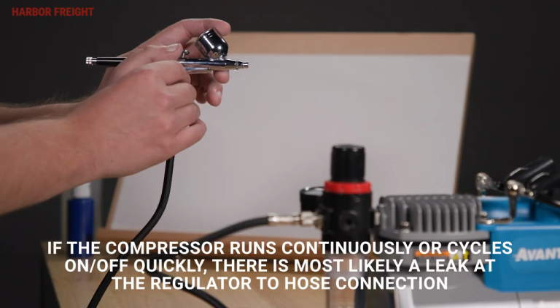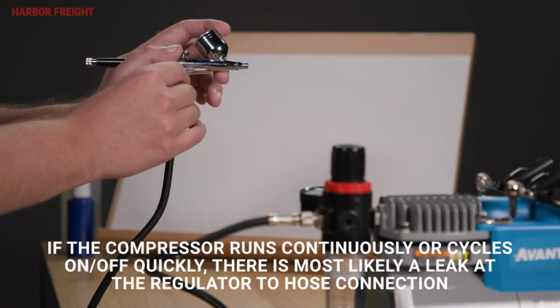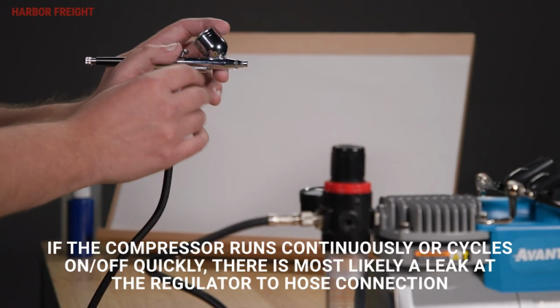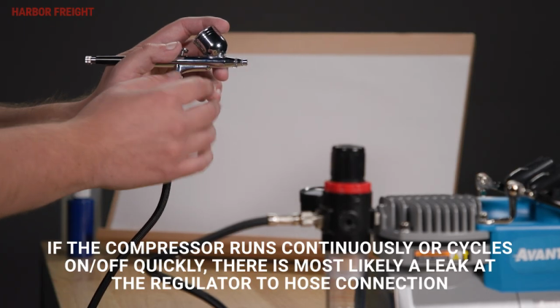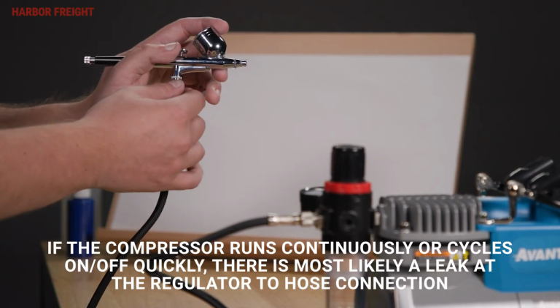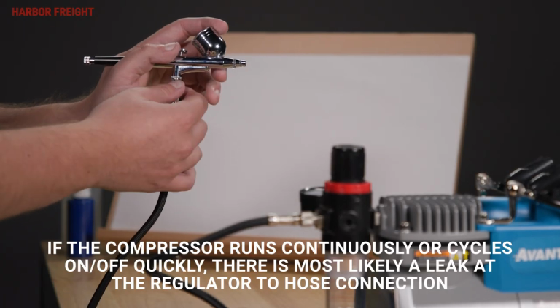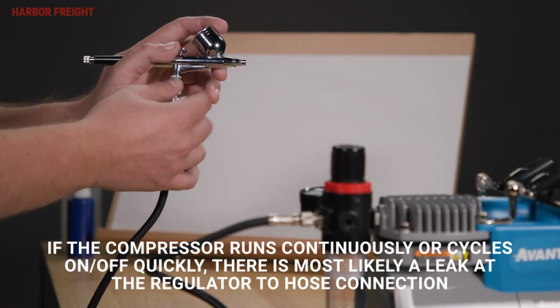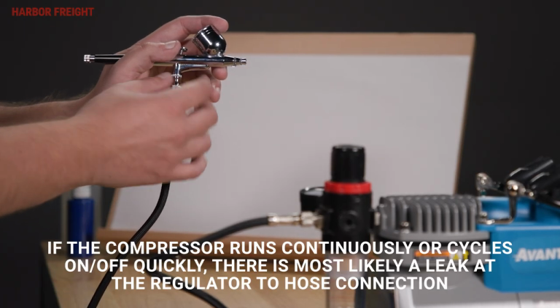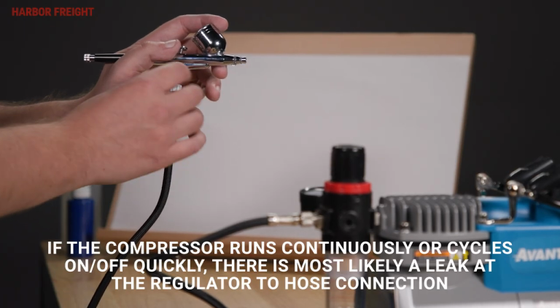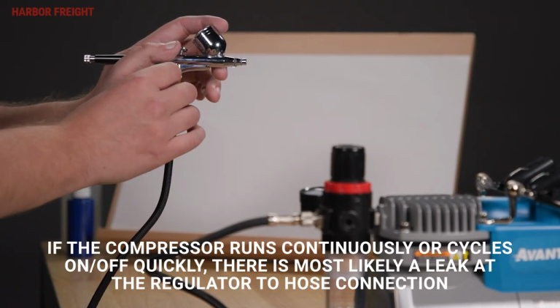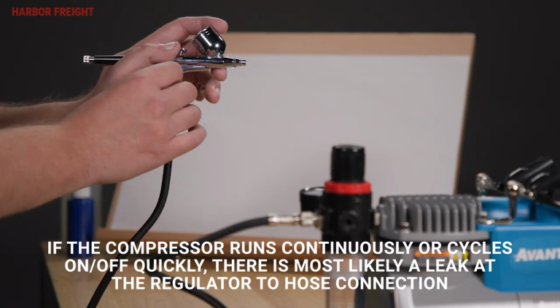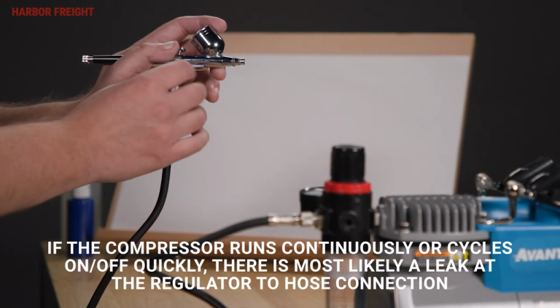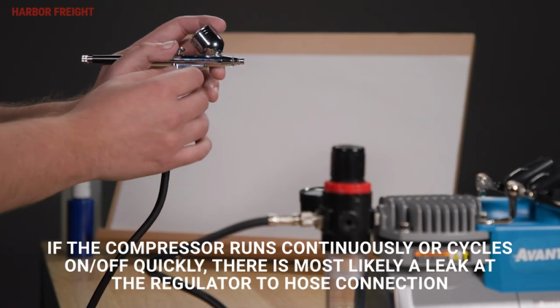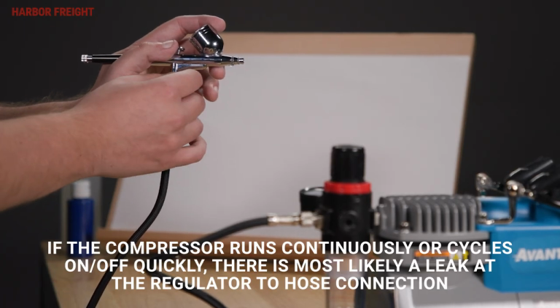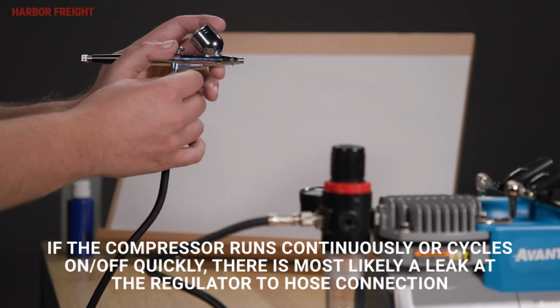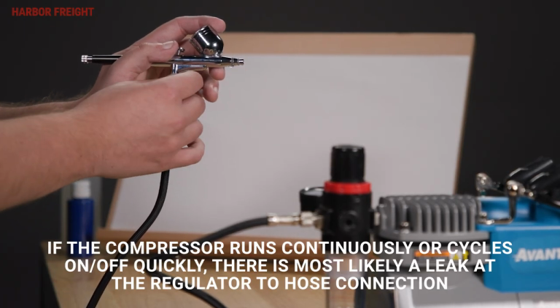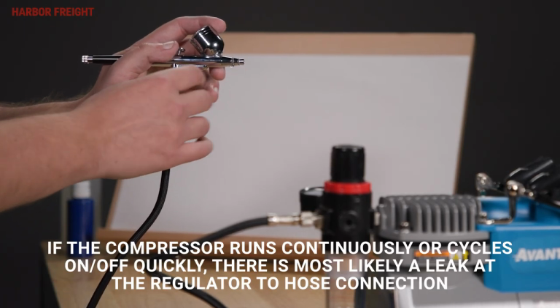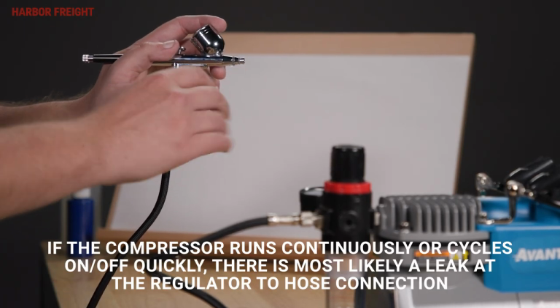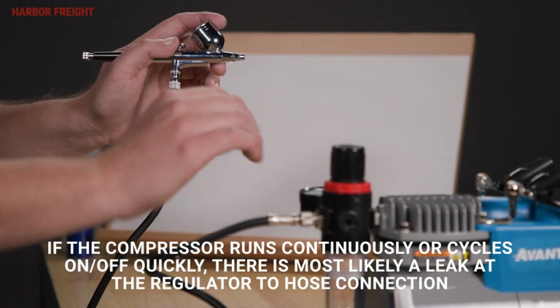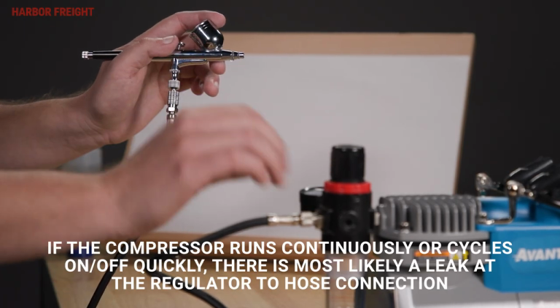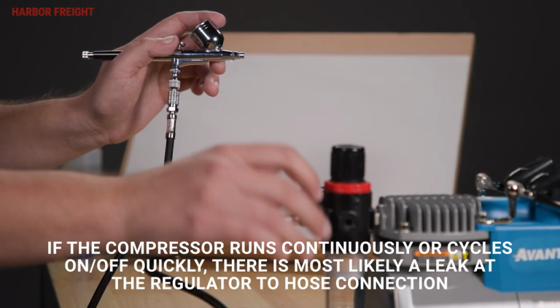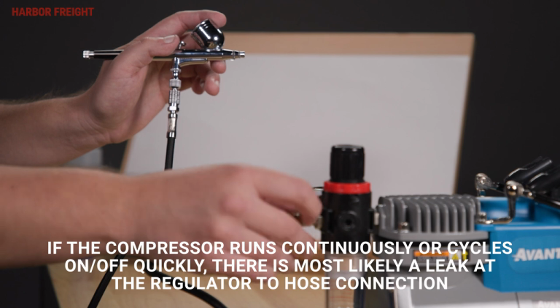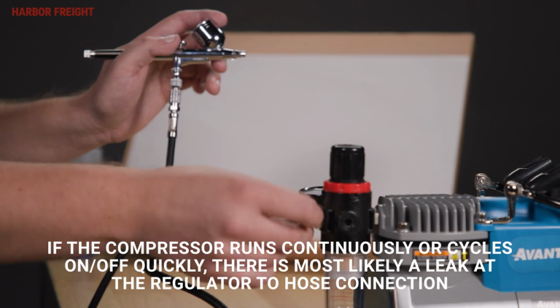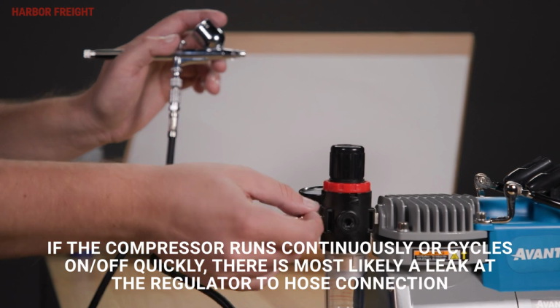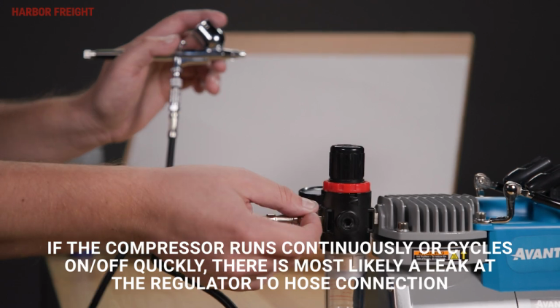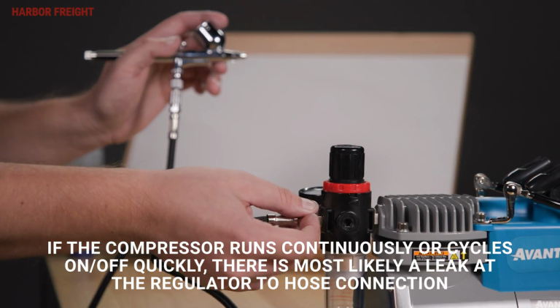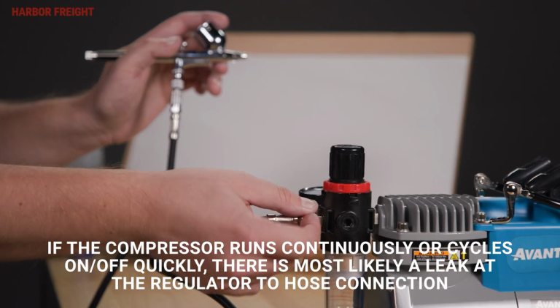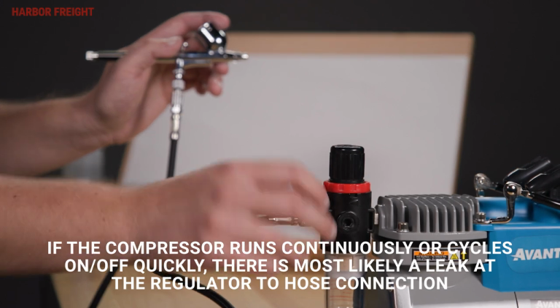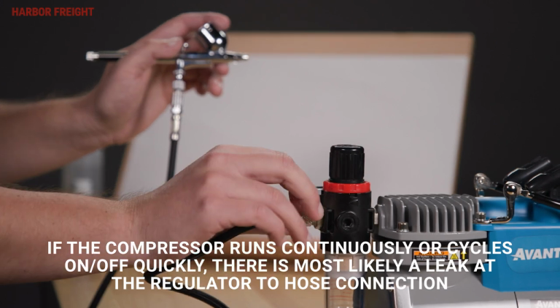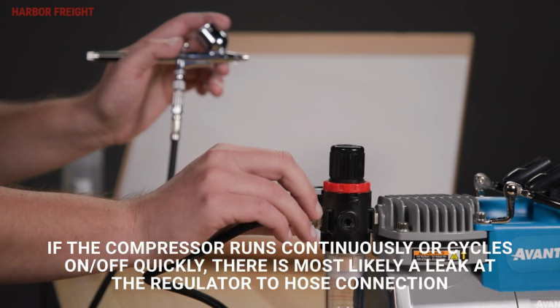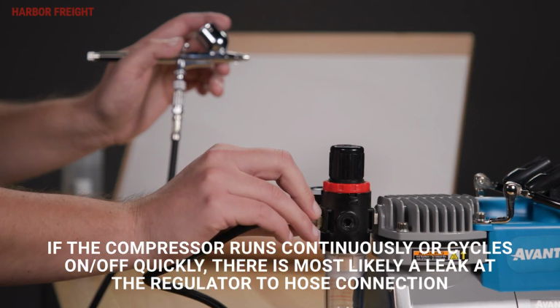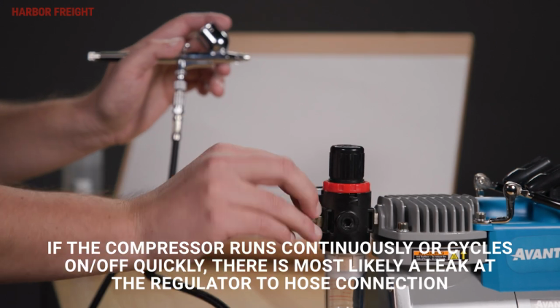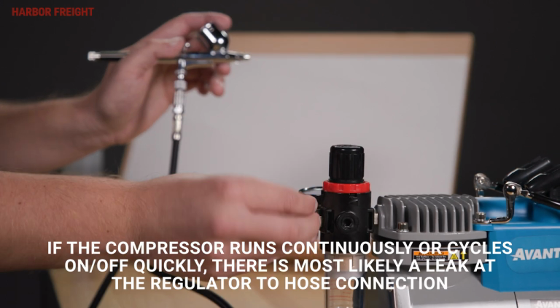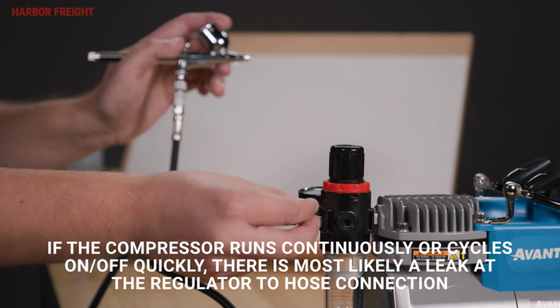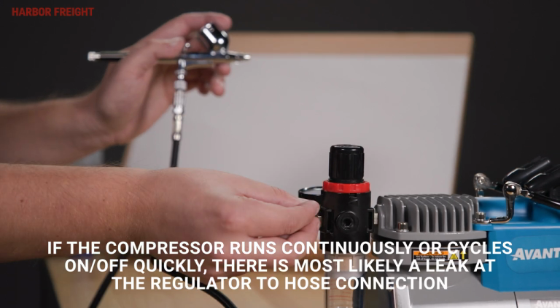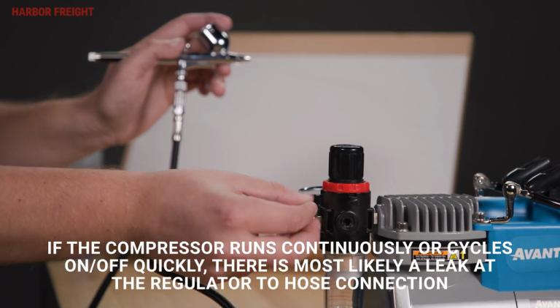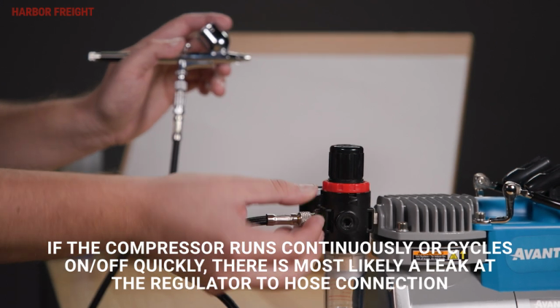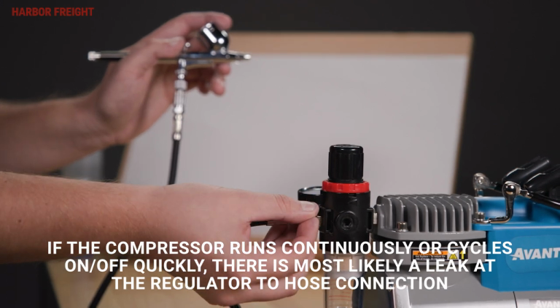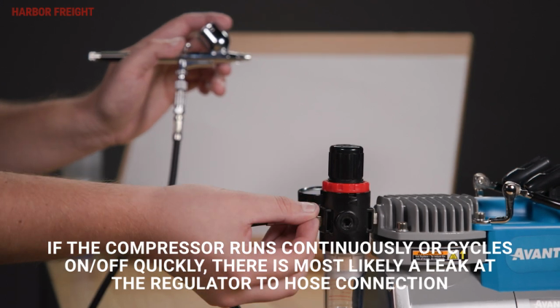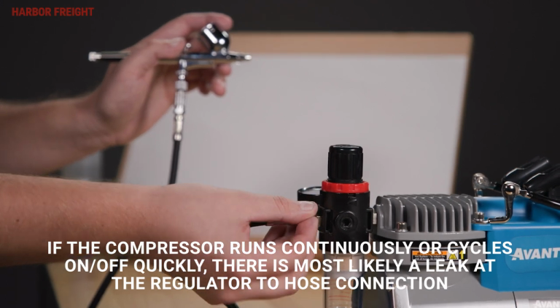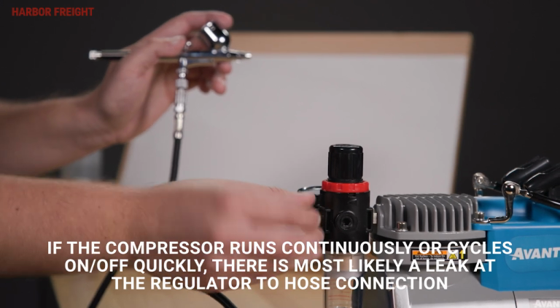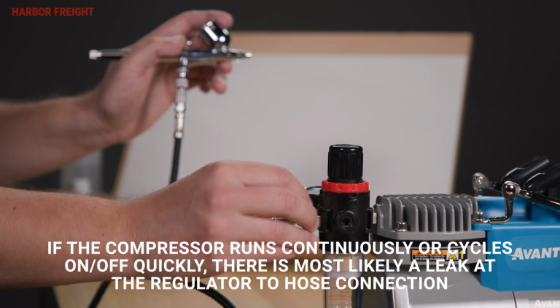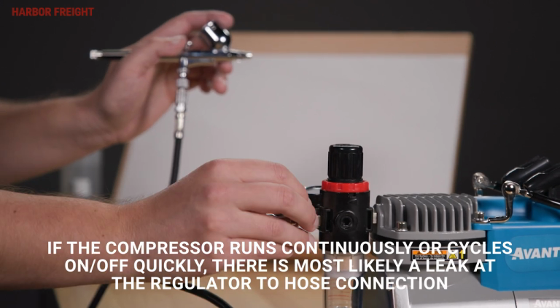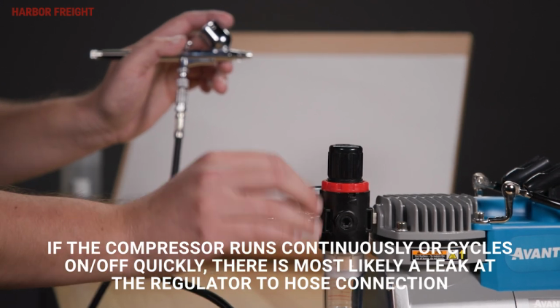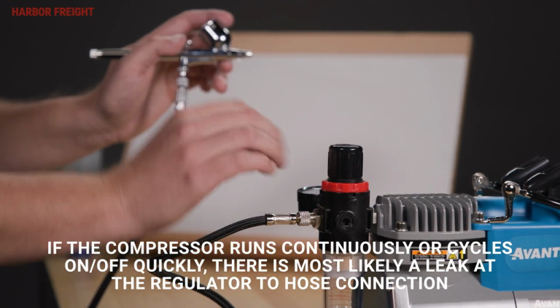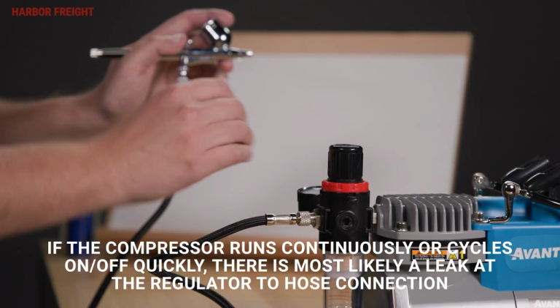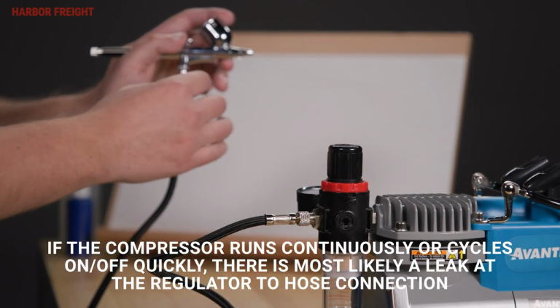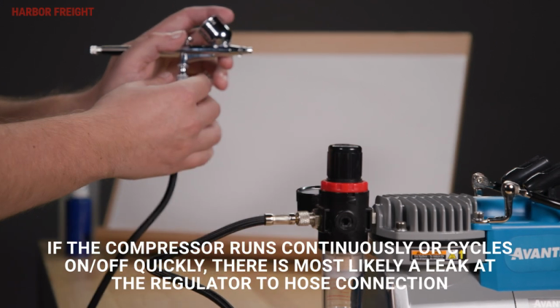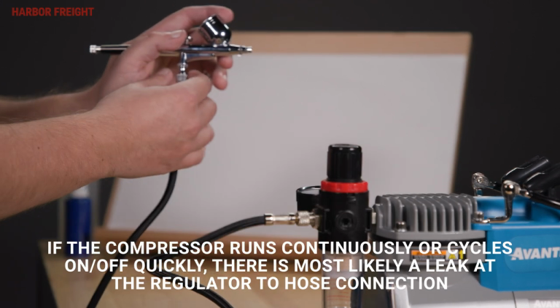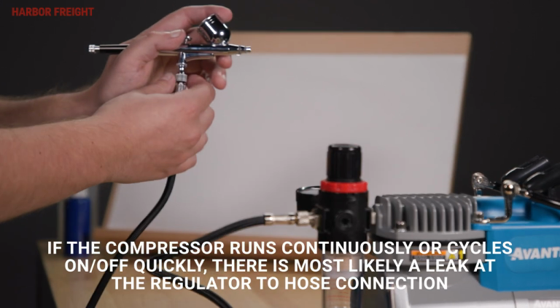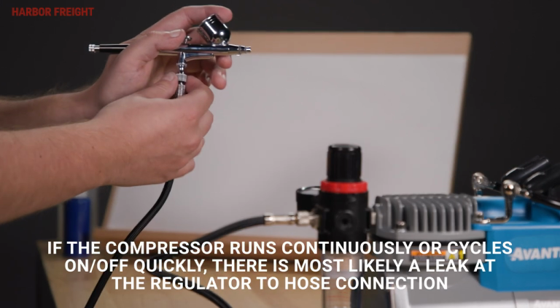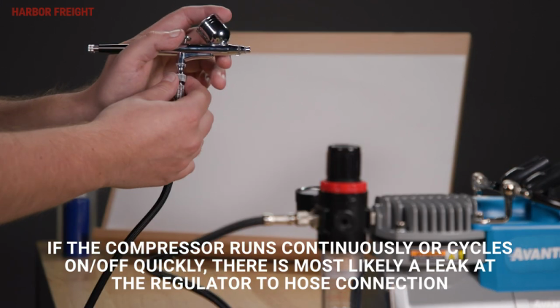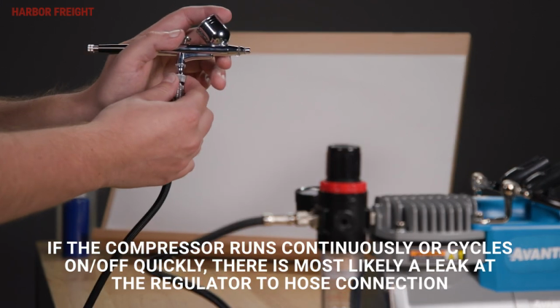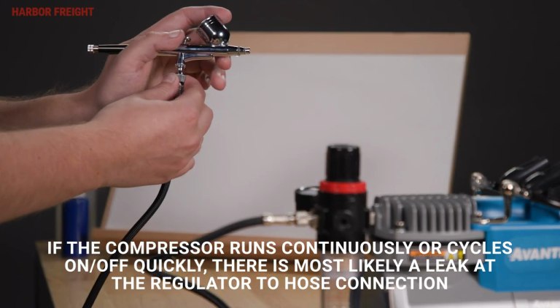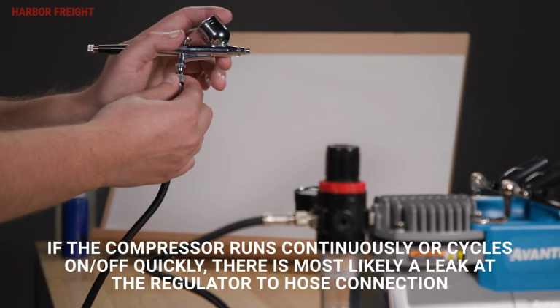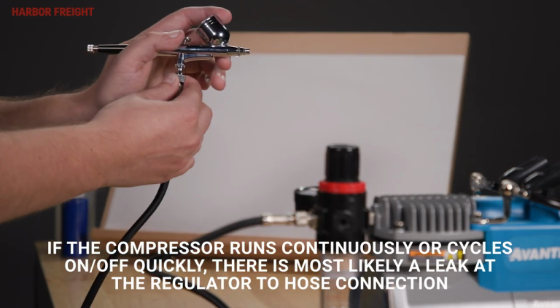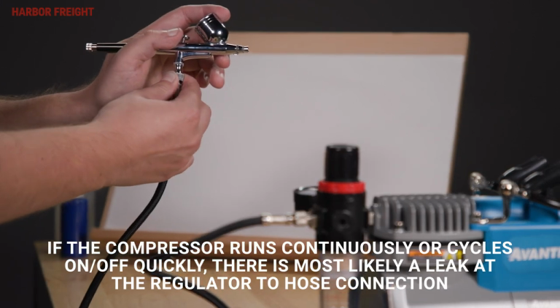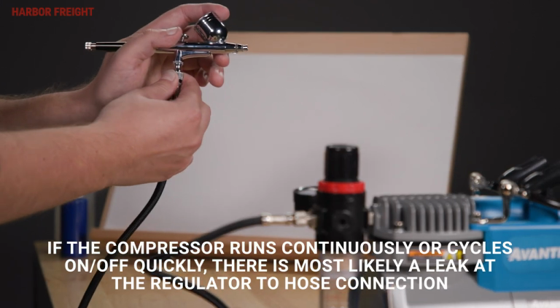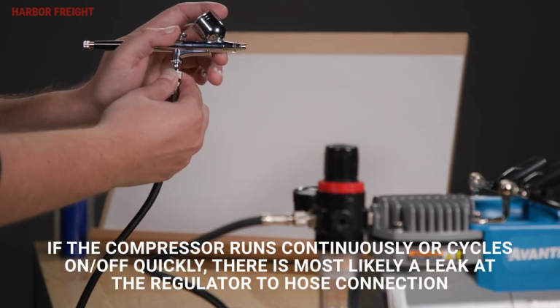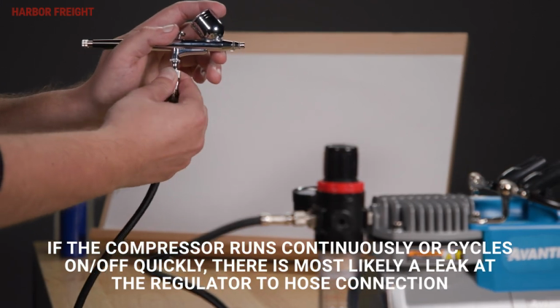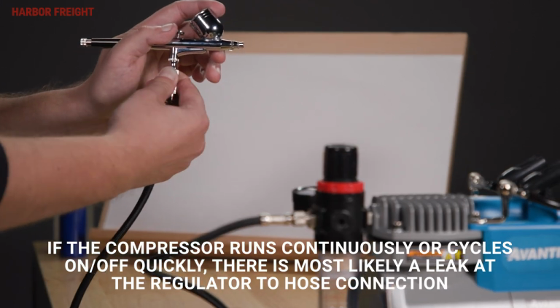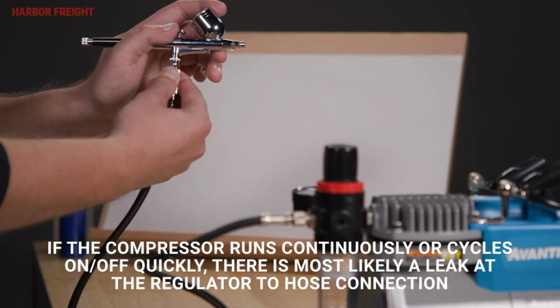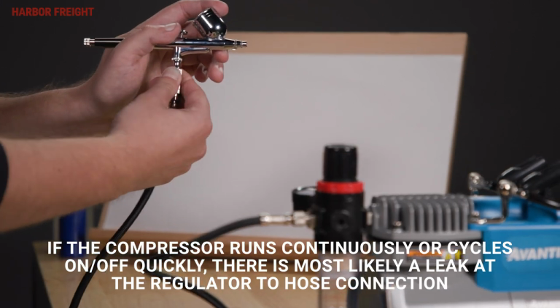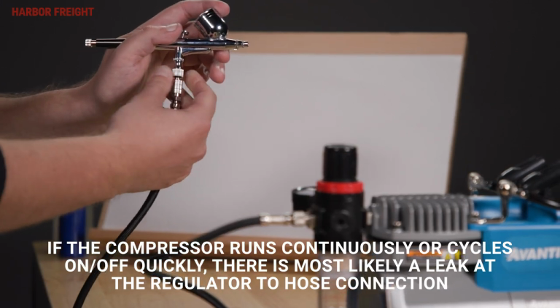Feel and listen for any leaks at the connections by running your finger over them. If a leak is sensed, tighten the loose connection.